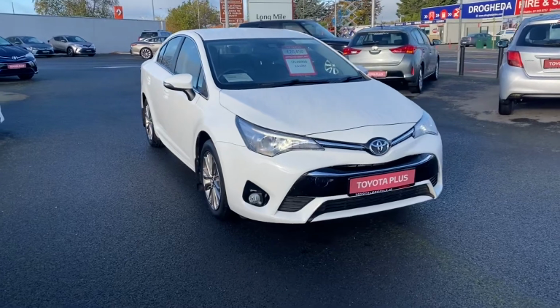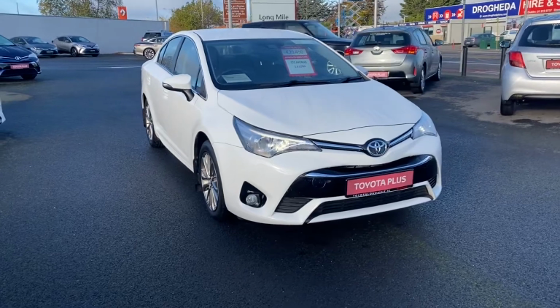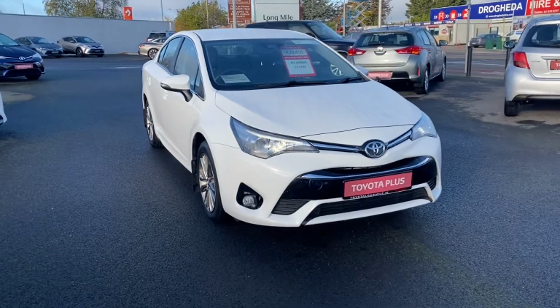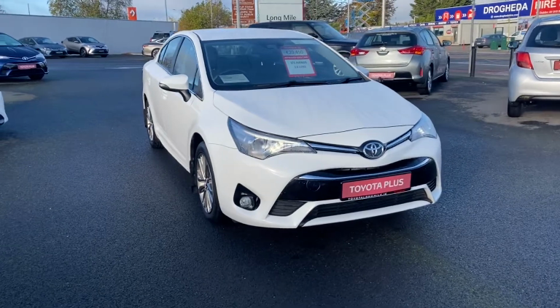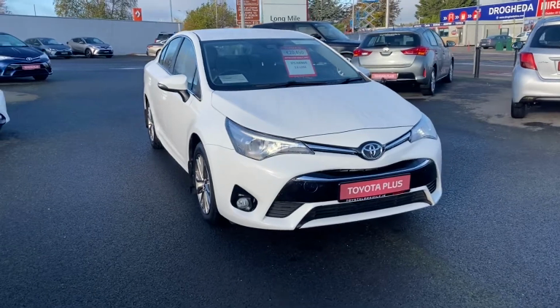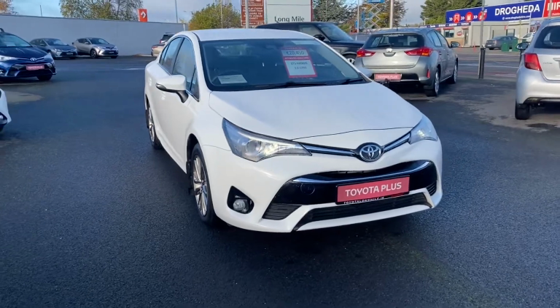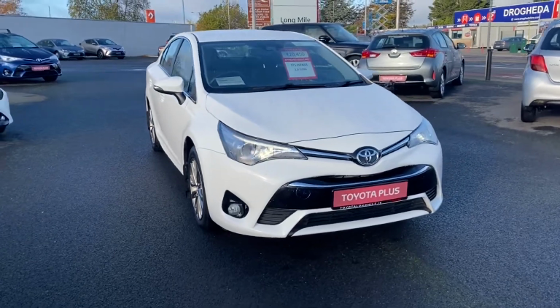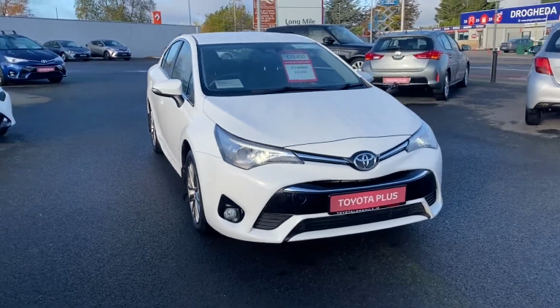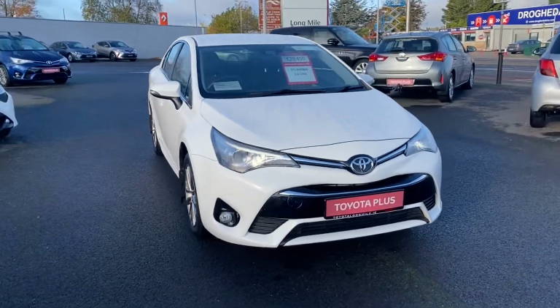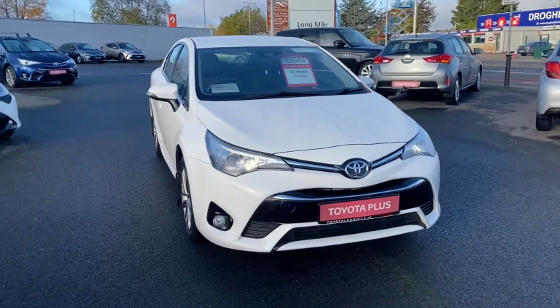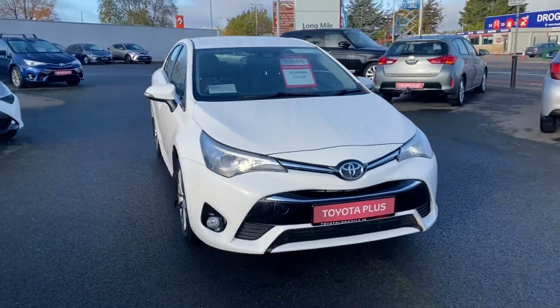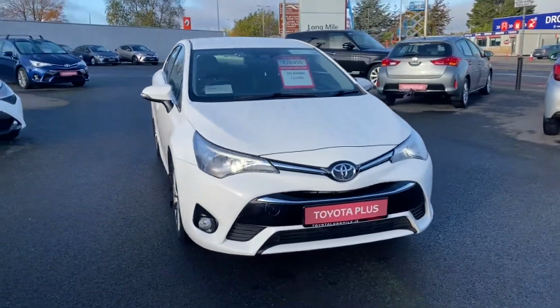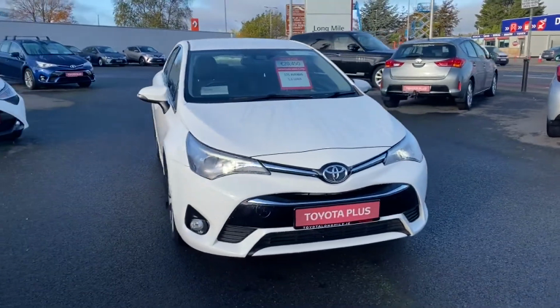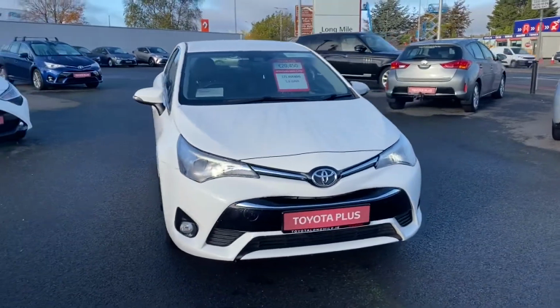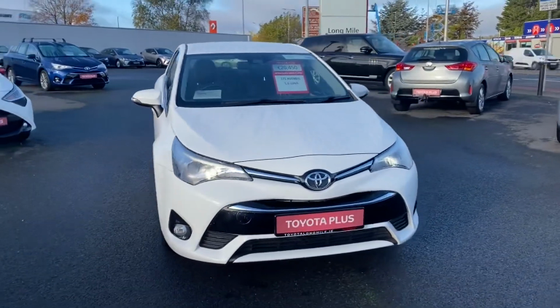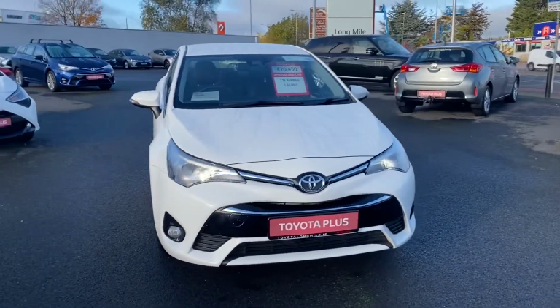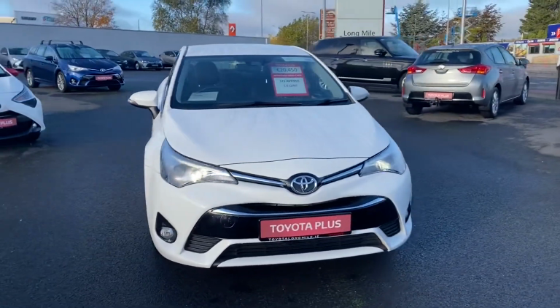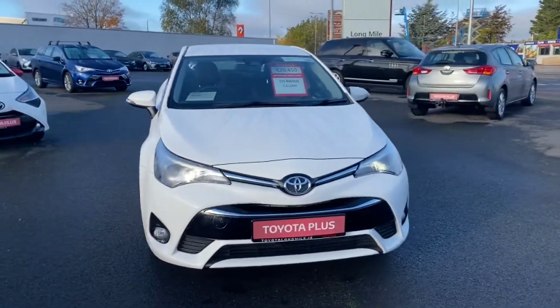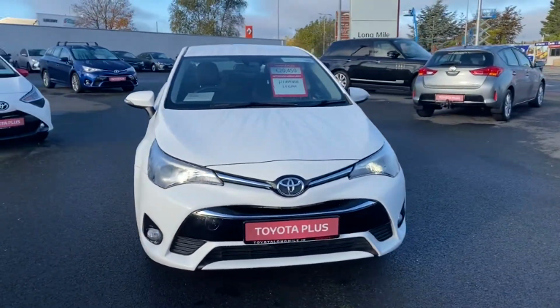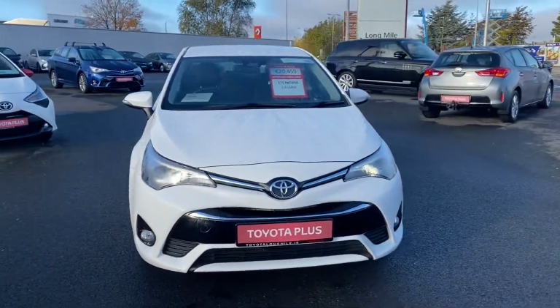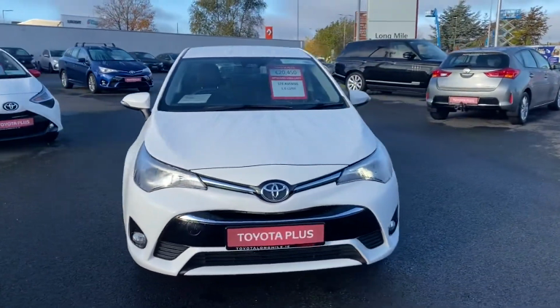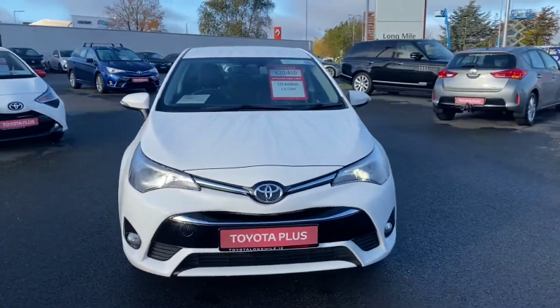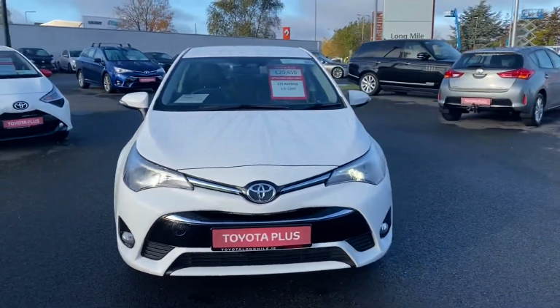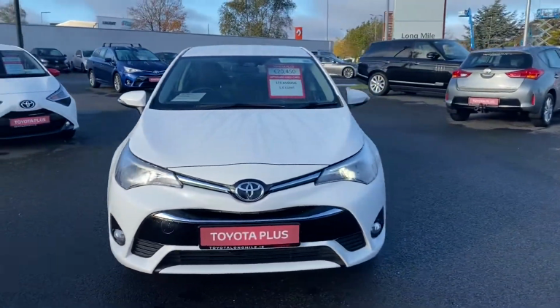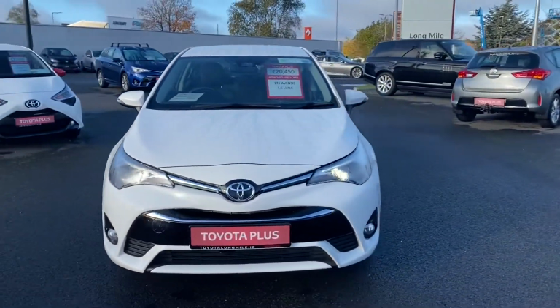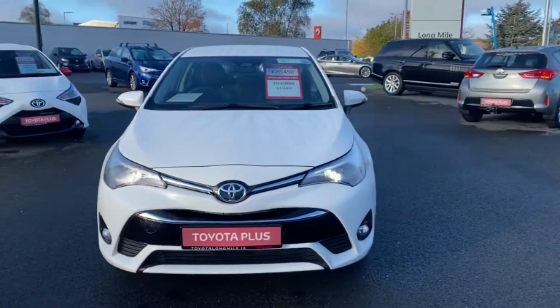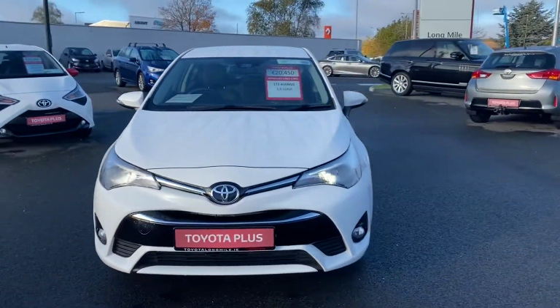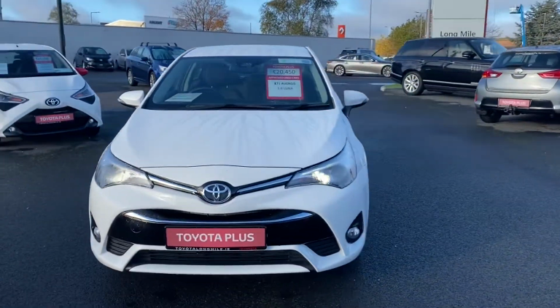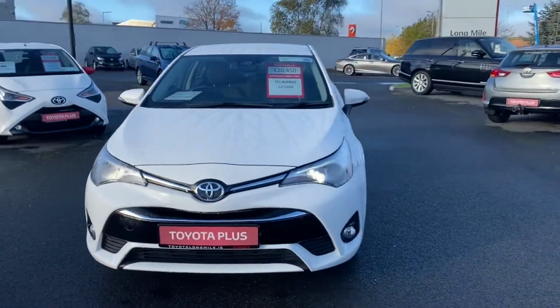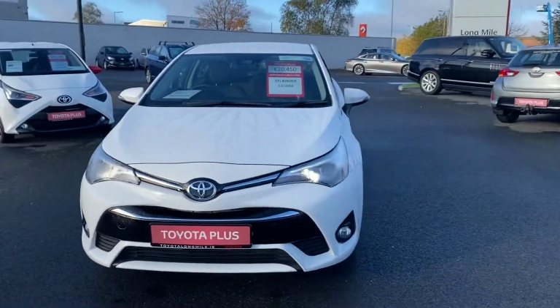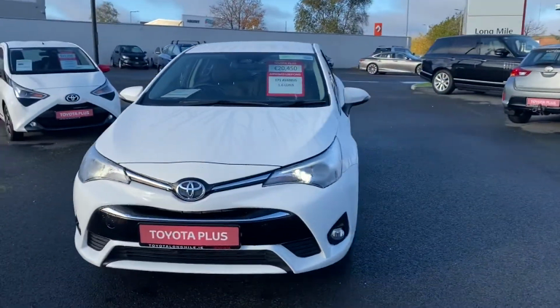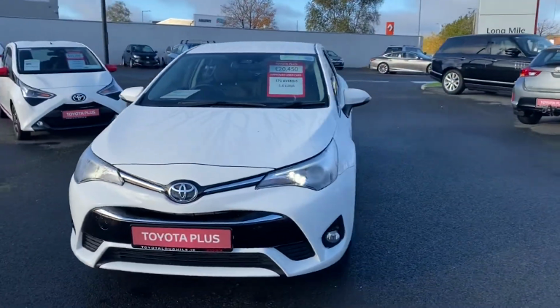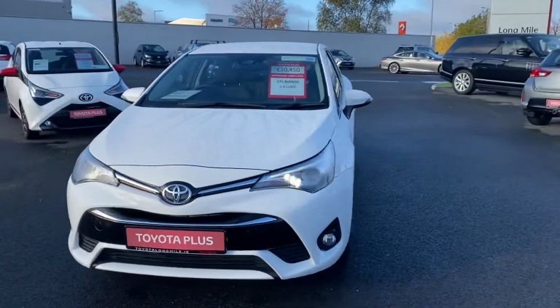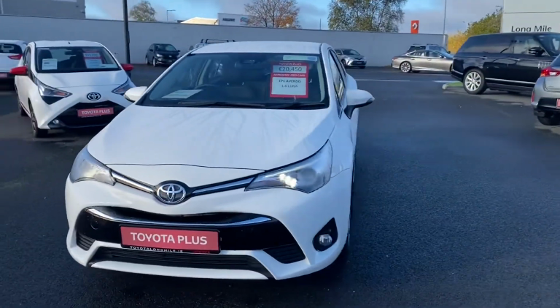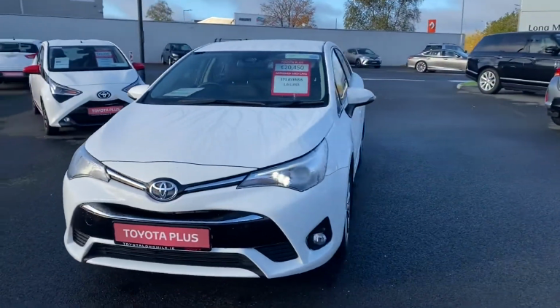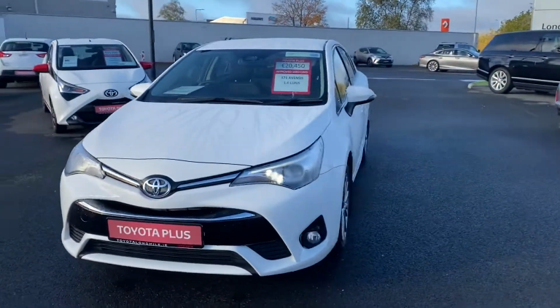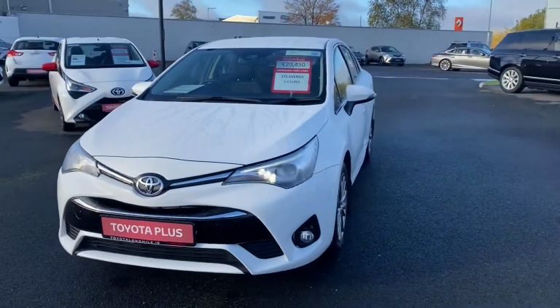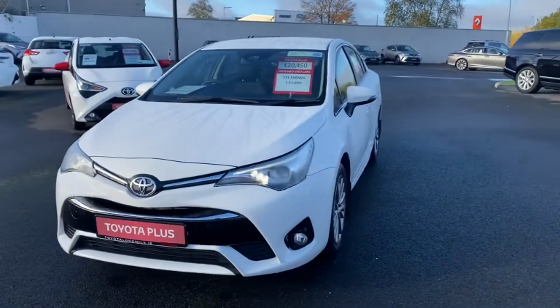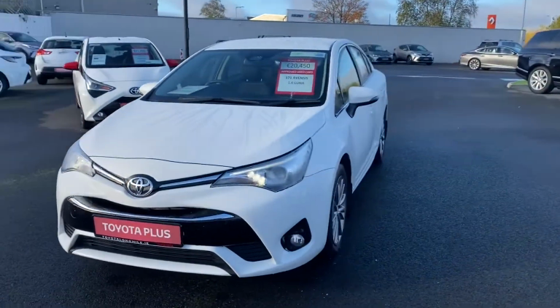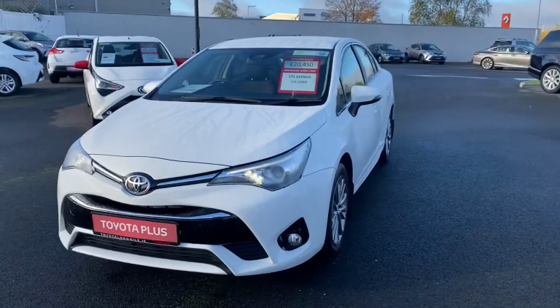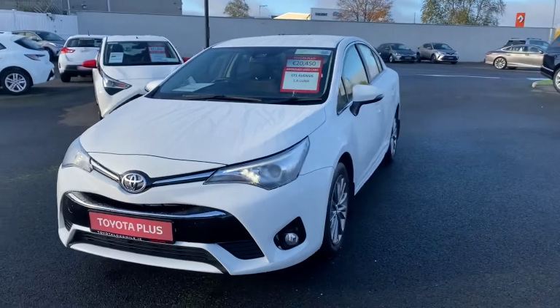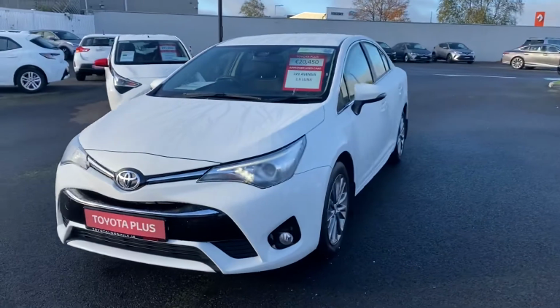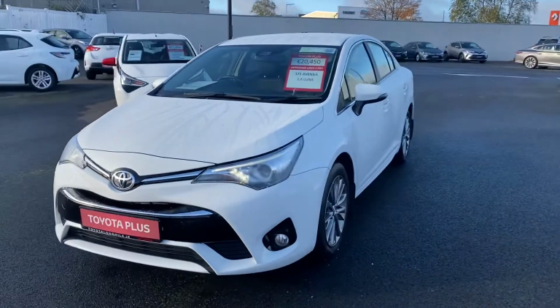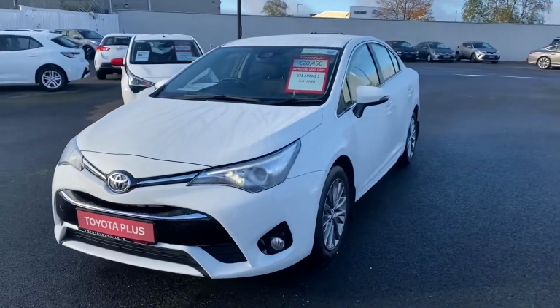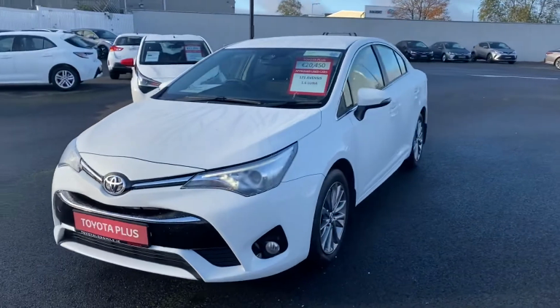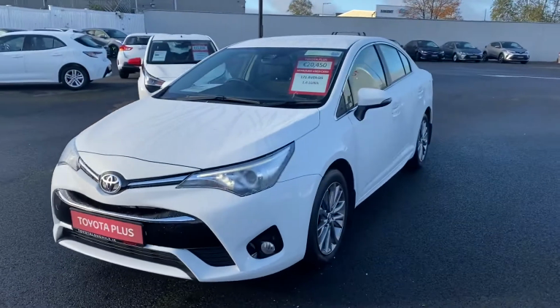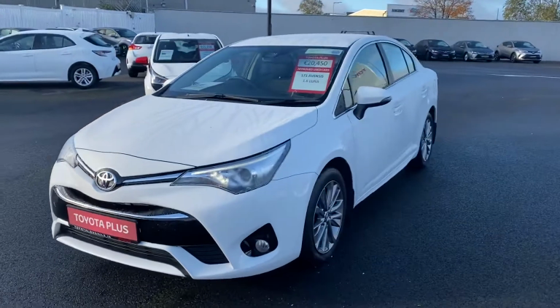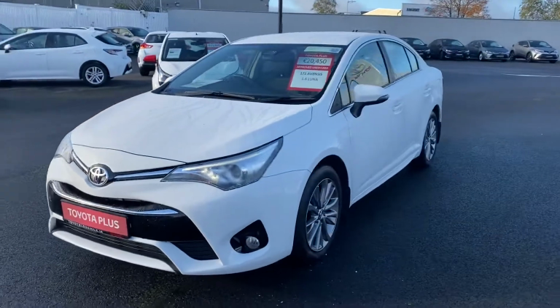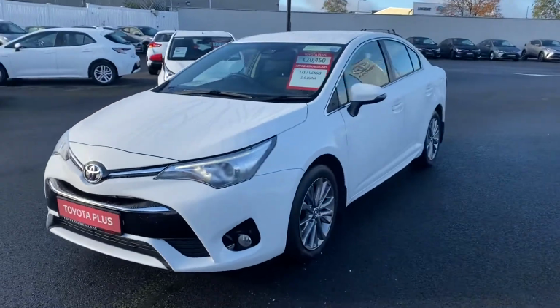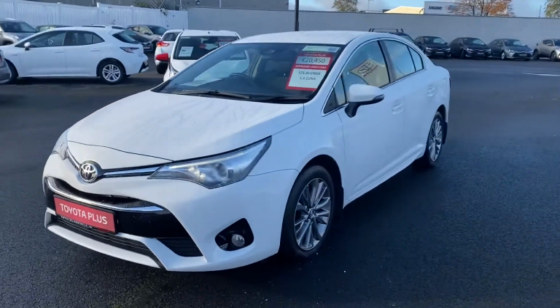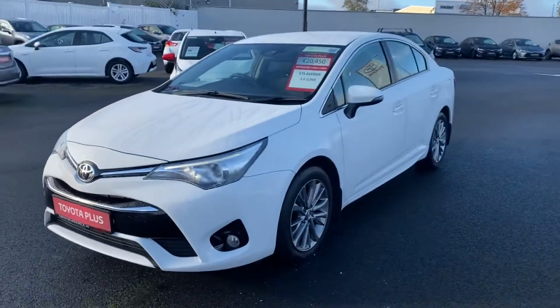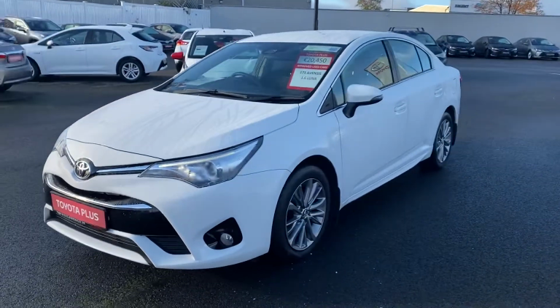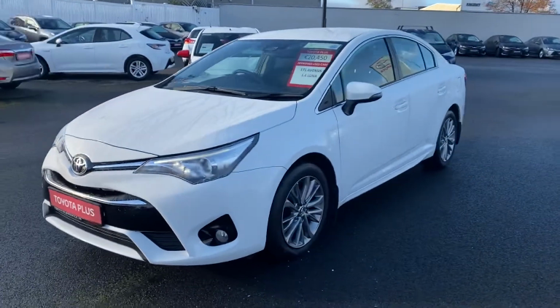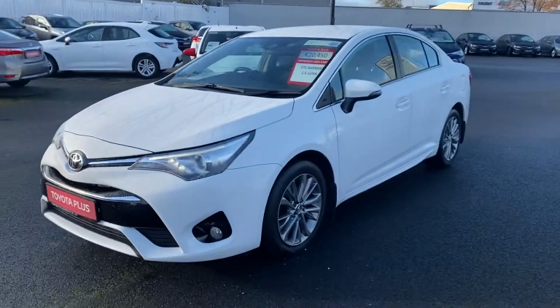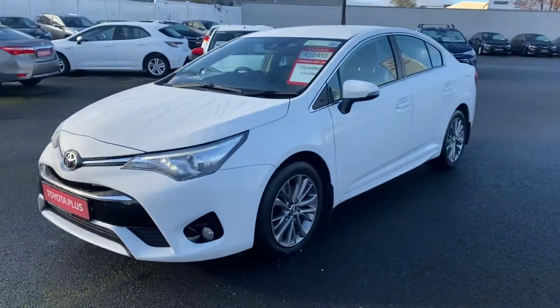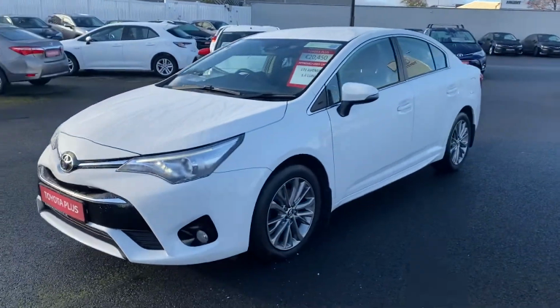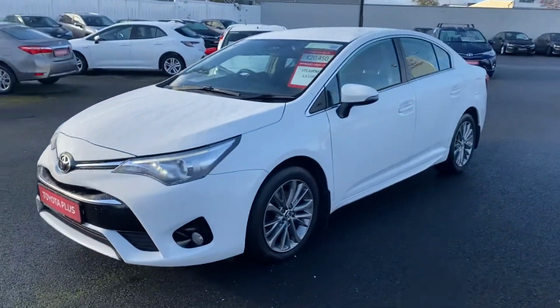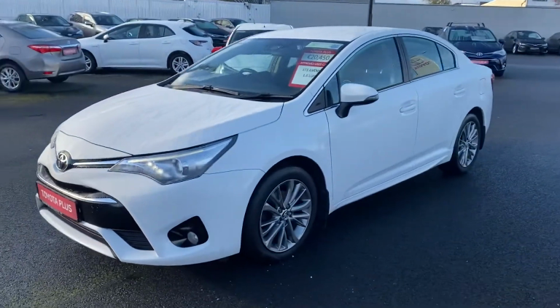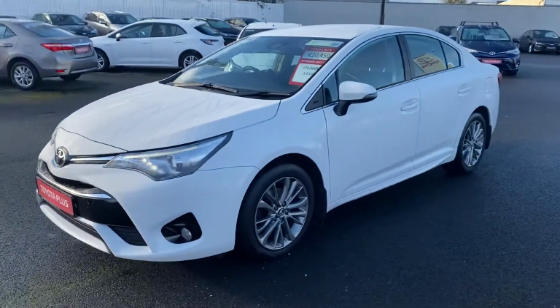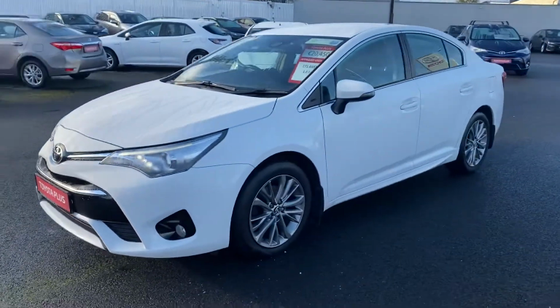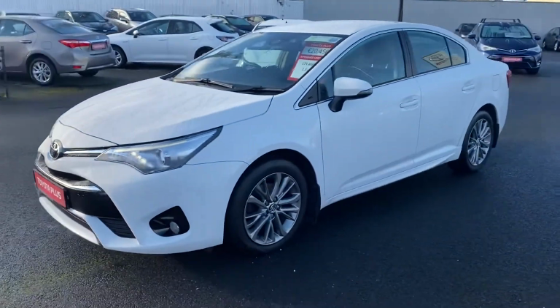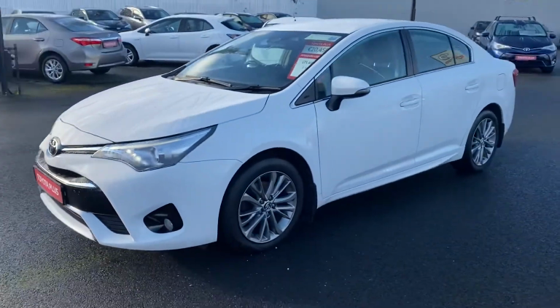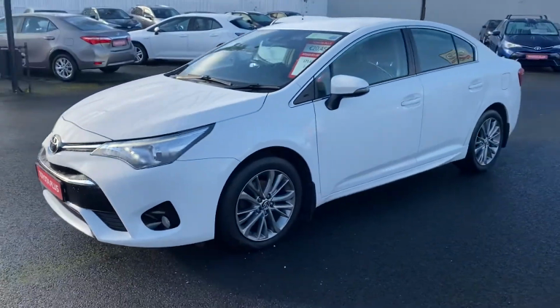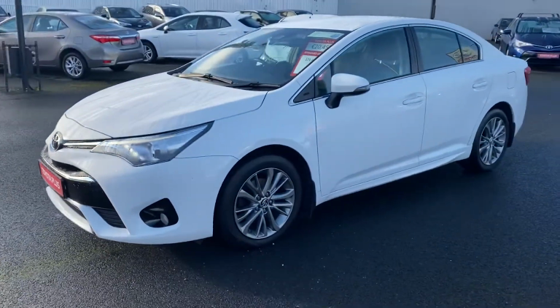Welcome to Toyota Long Mile. Just into stock, this 2017 Toyota Avensis 1.6 diesel Luna model.